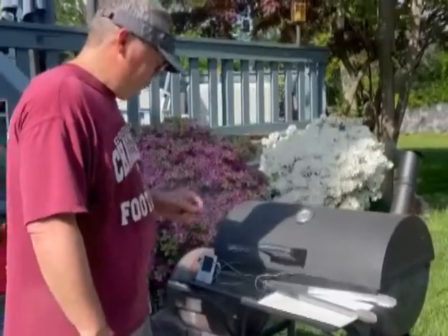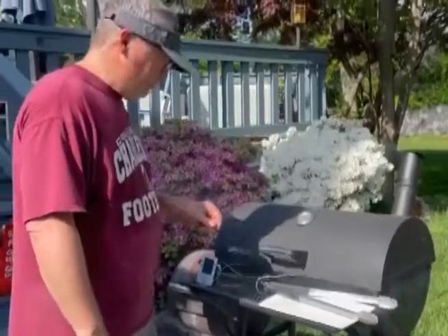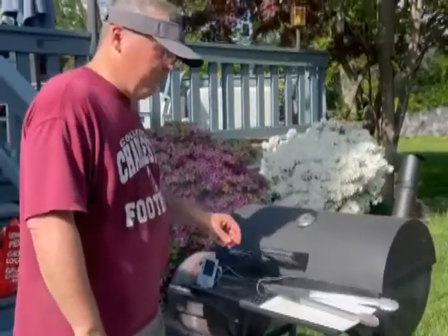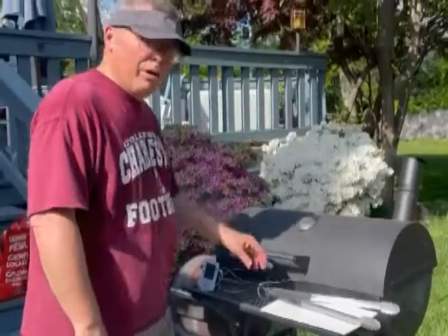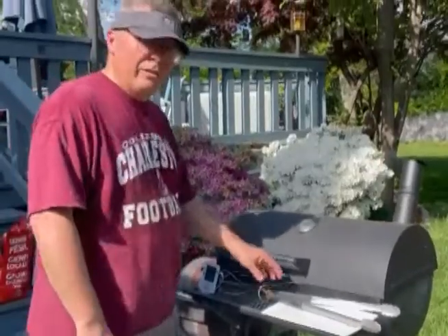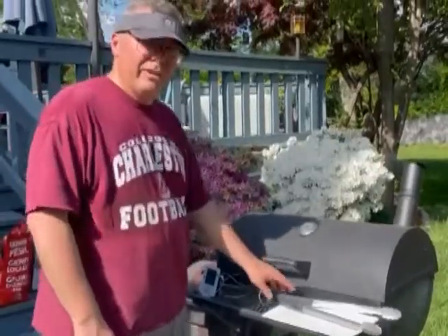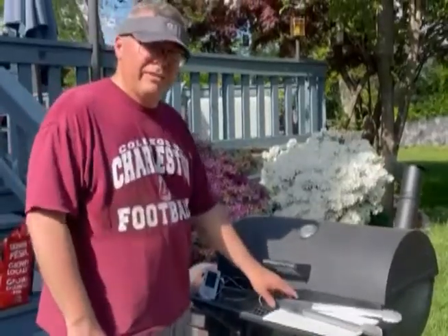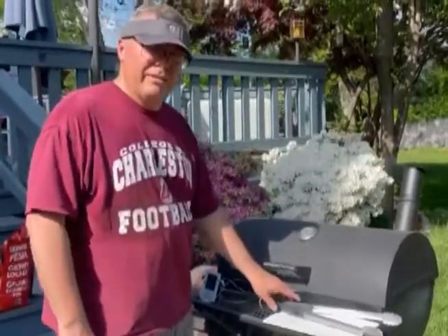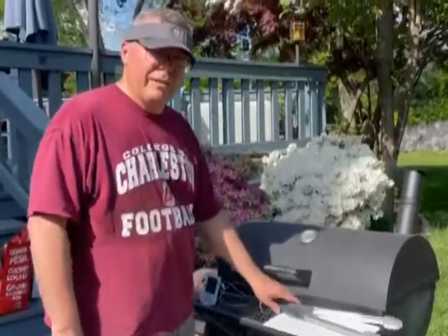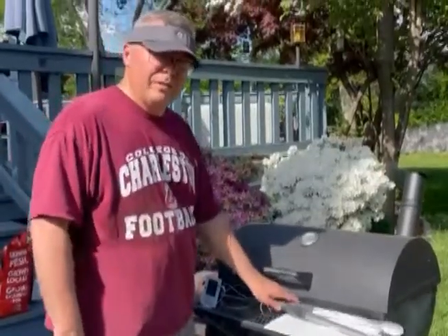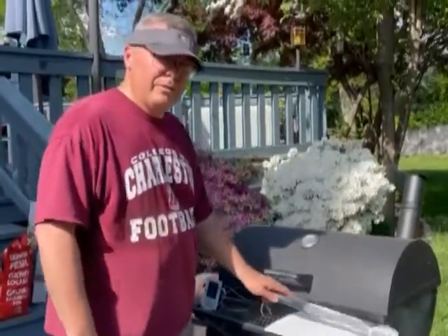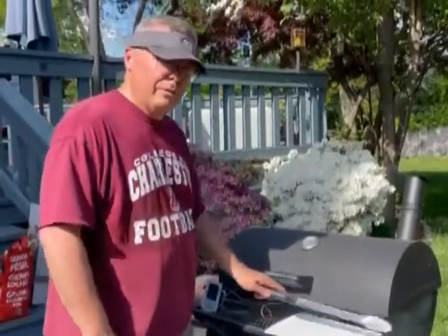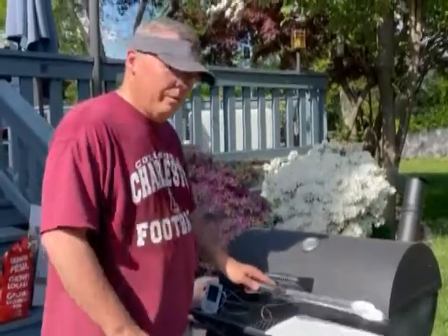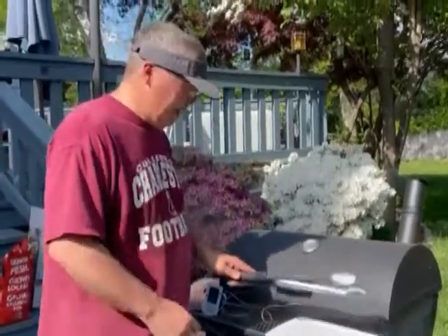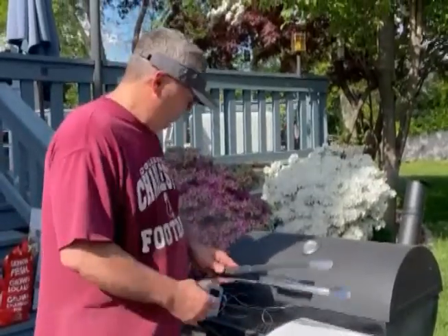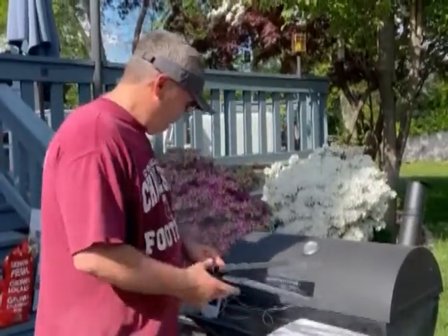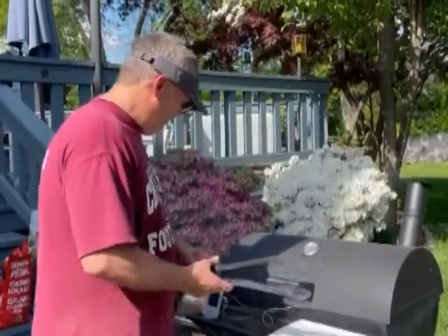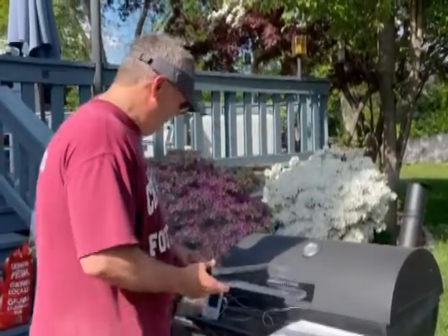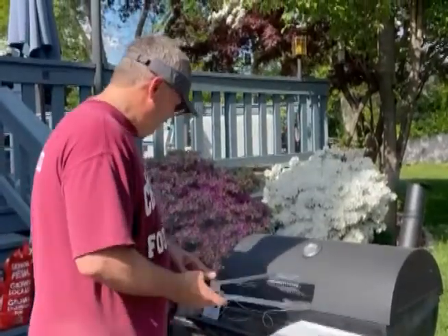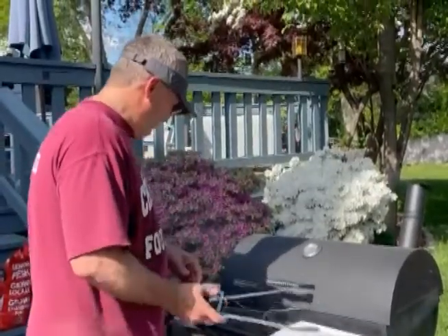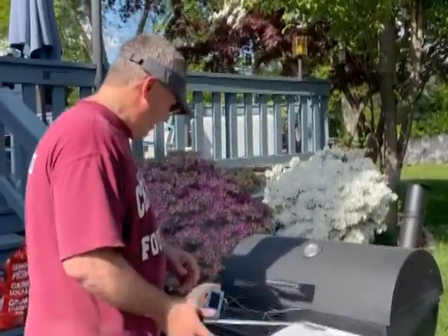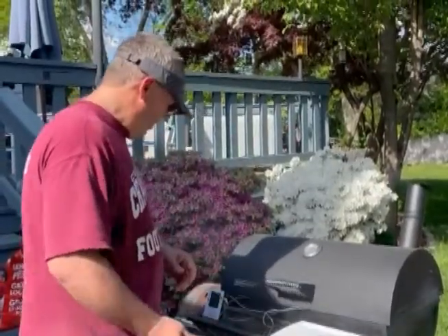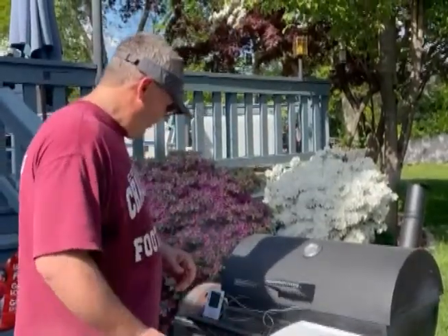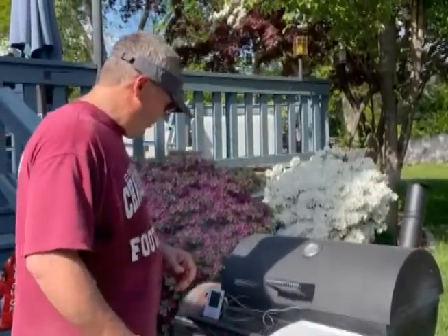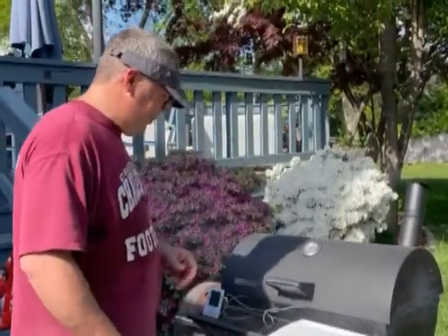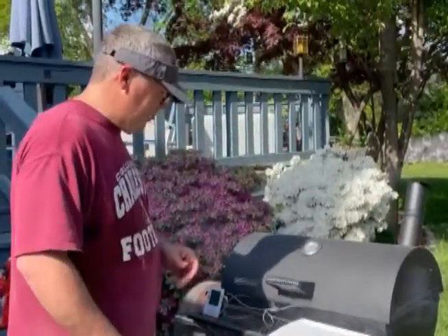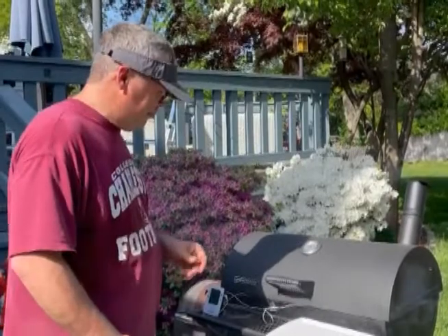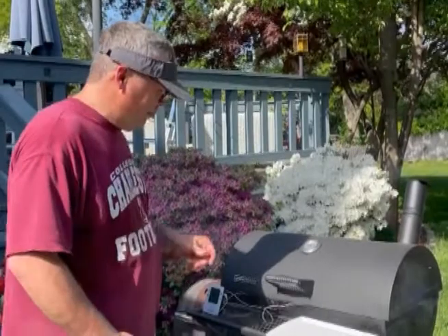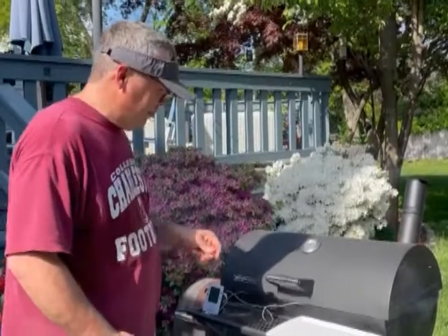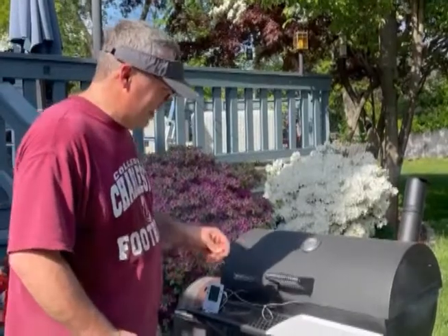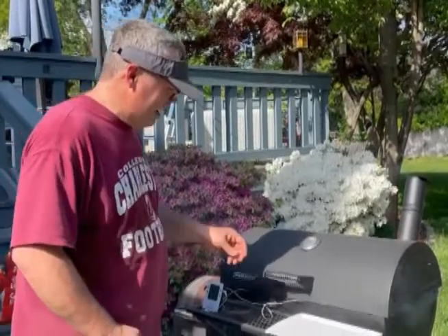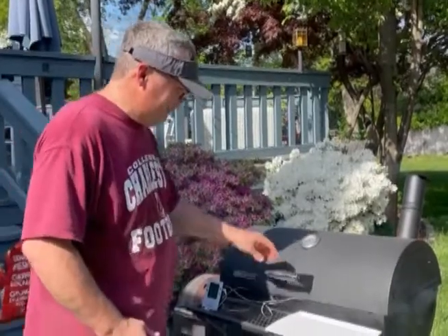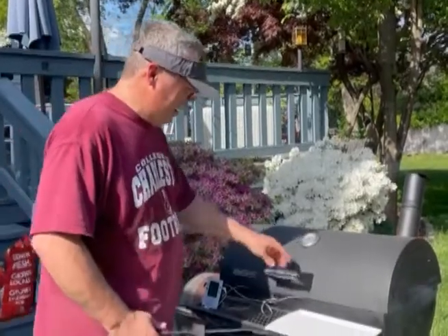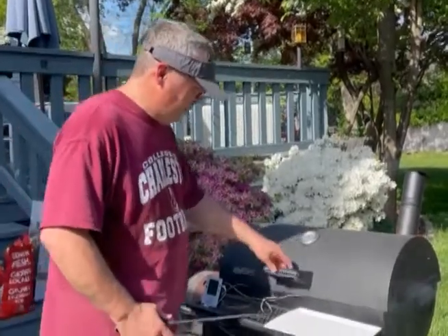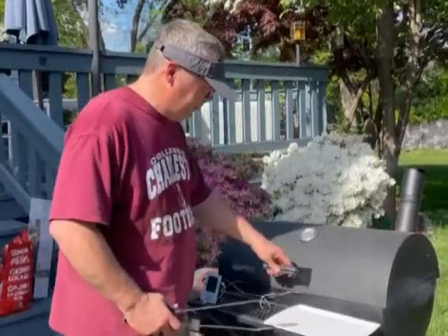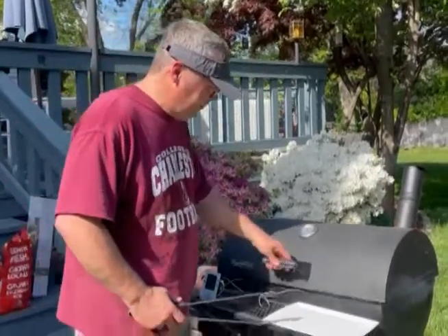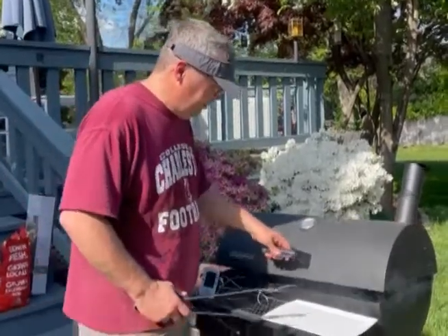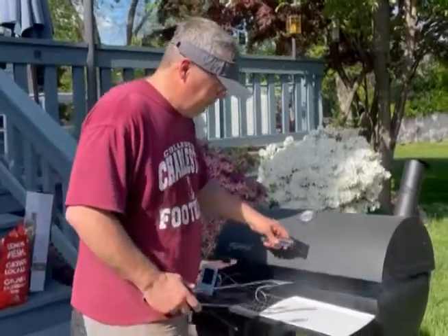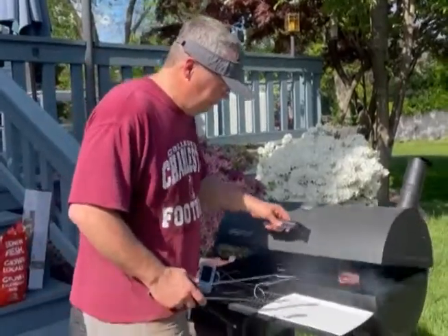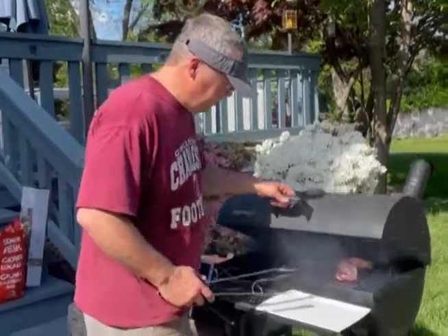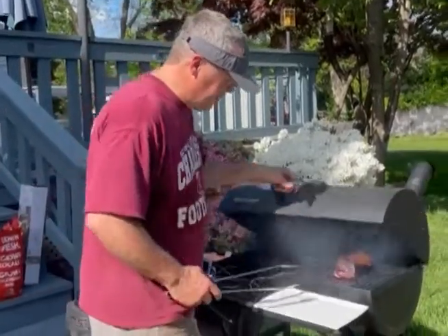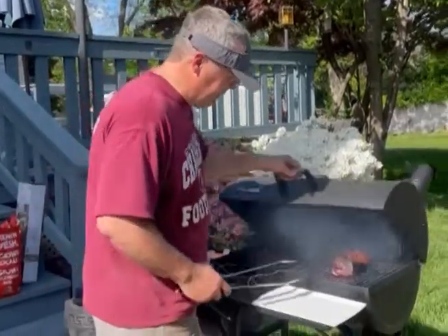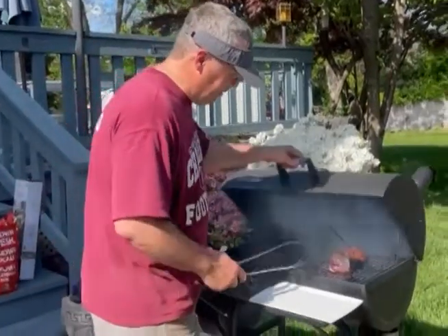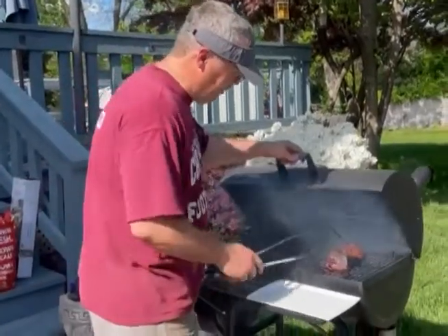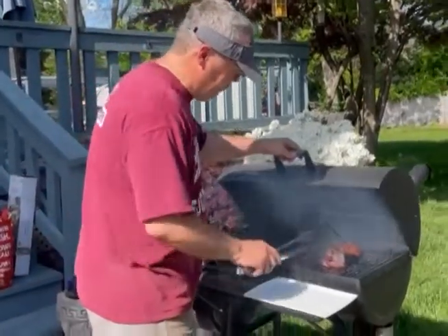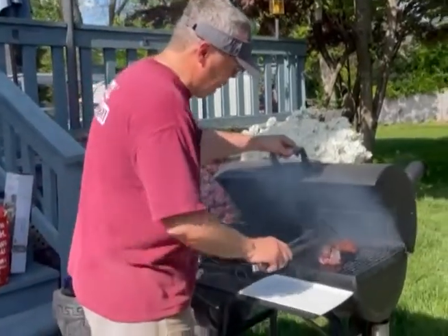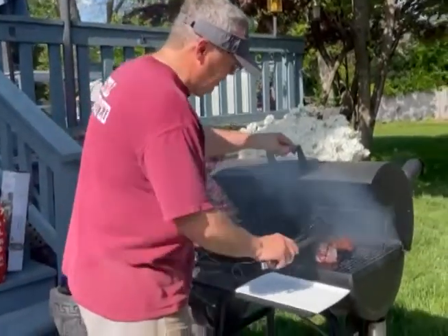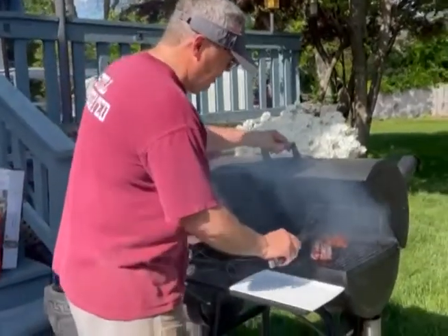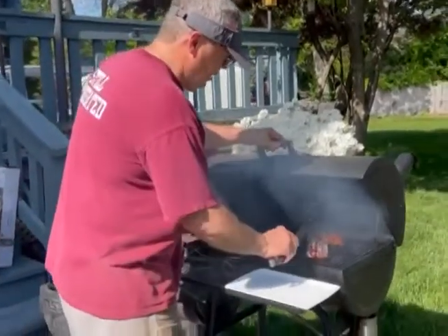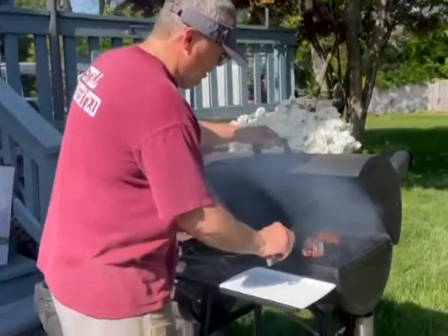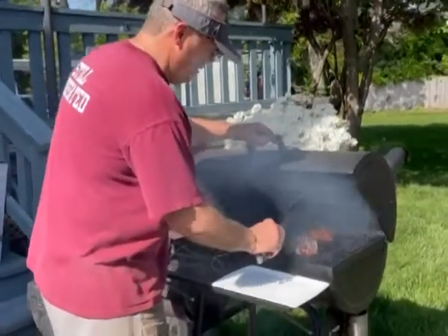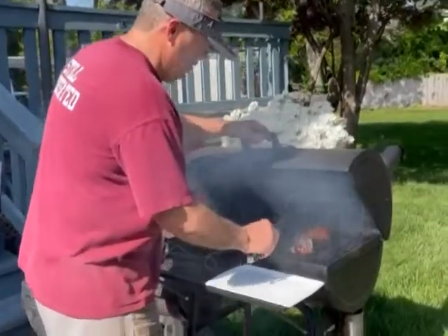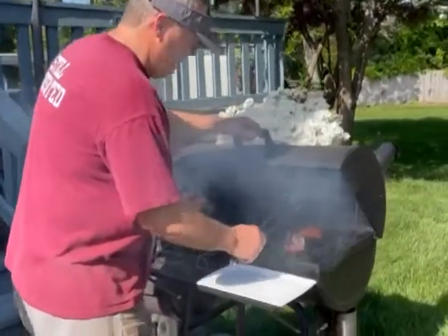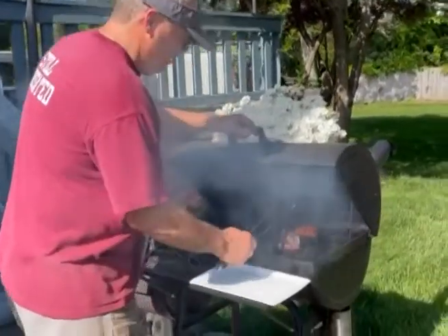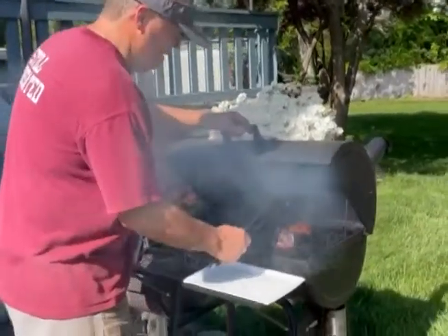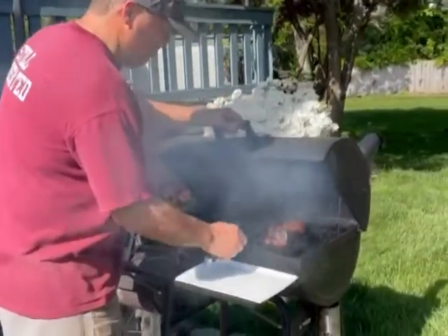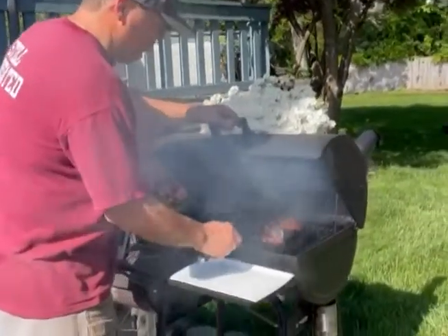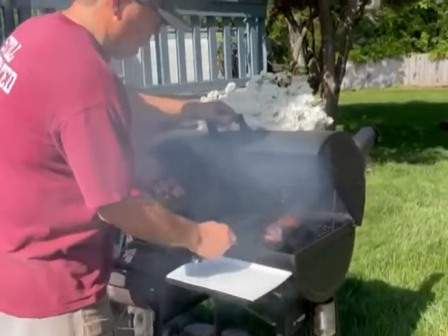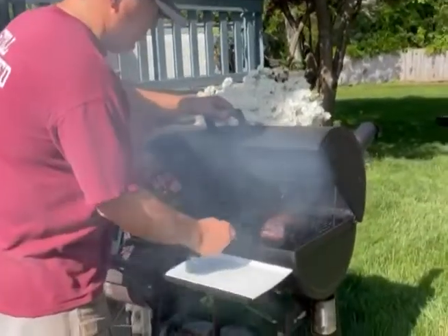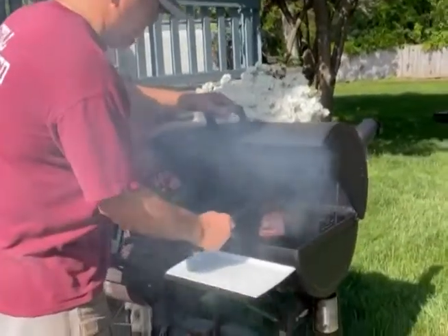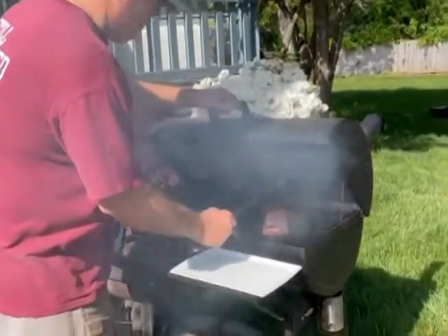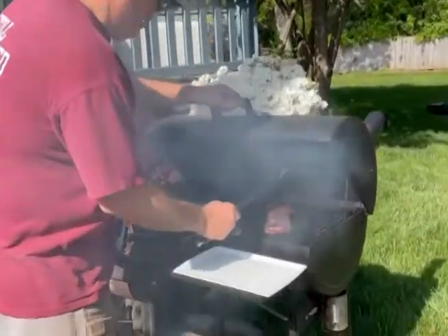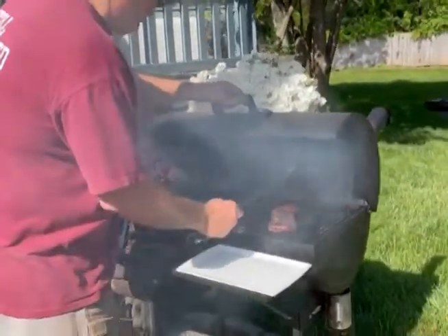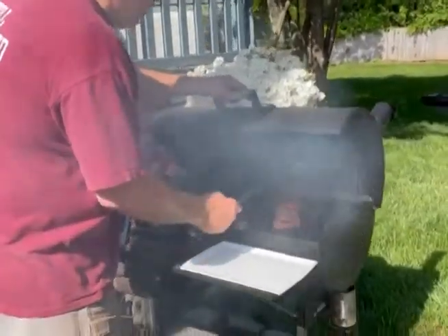The Thermopro says it's up to about 170 now. It's been about four and a half hours, so I'll take it off and go in and wrap it.